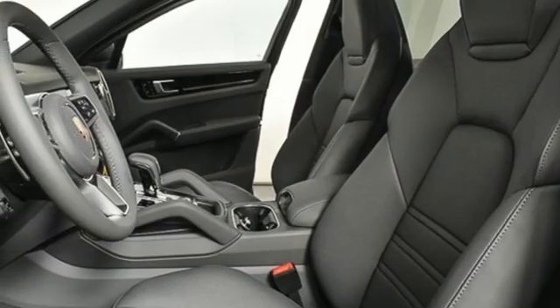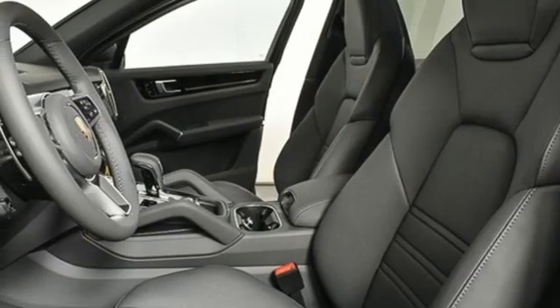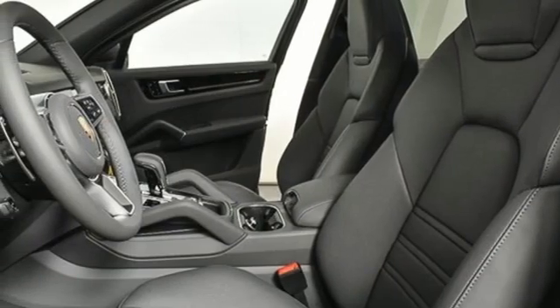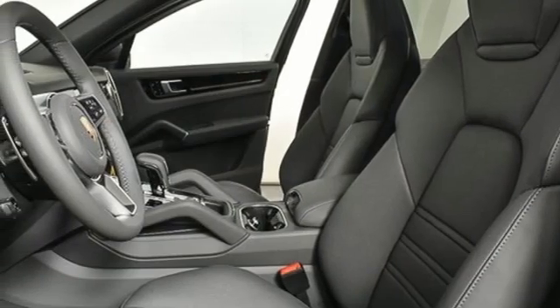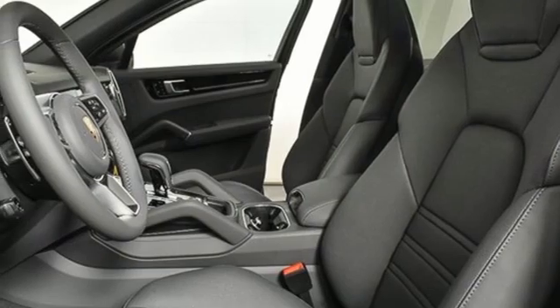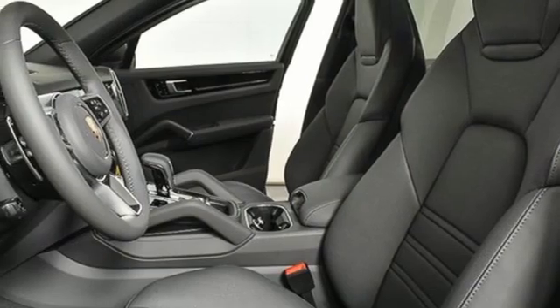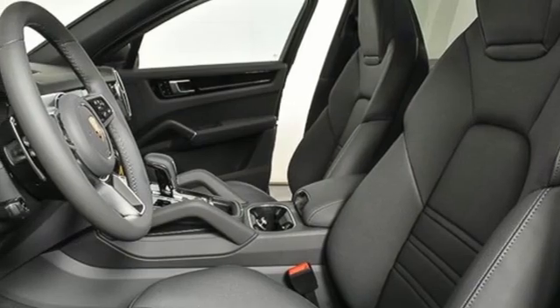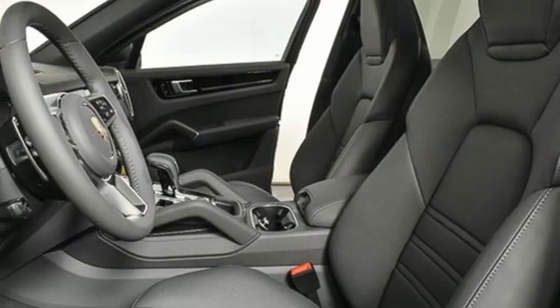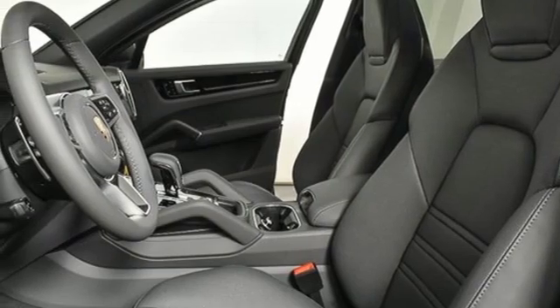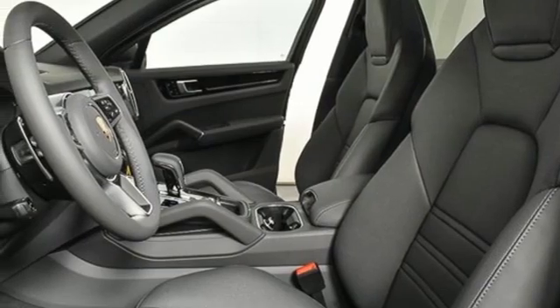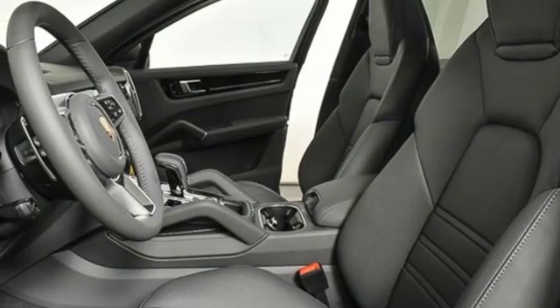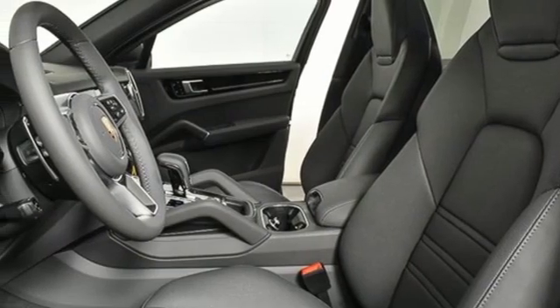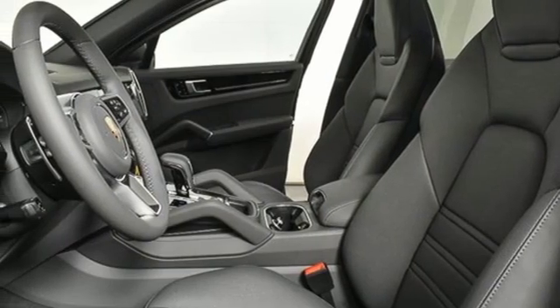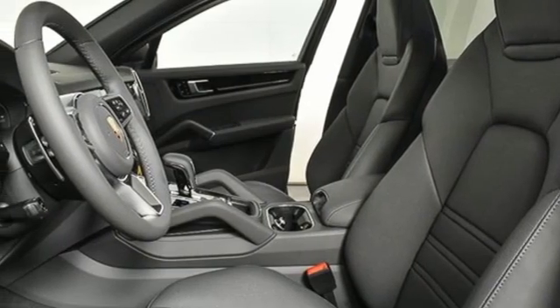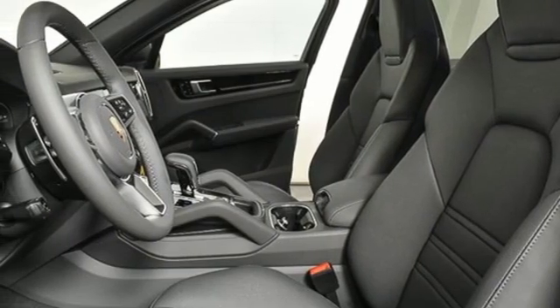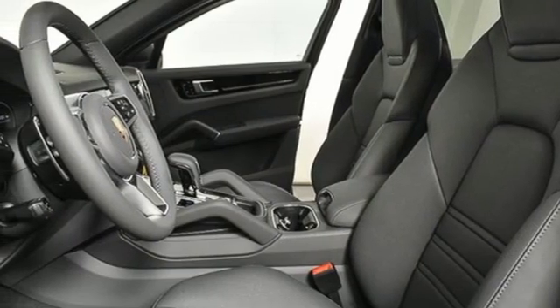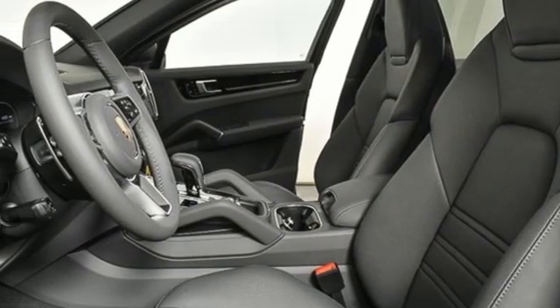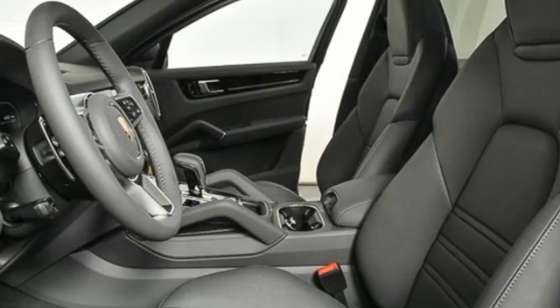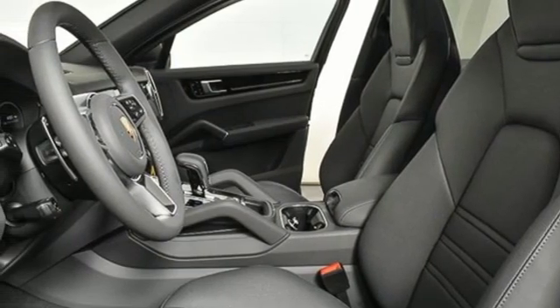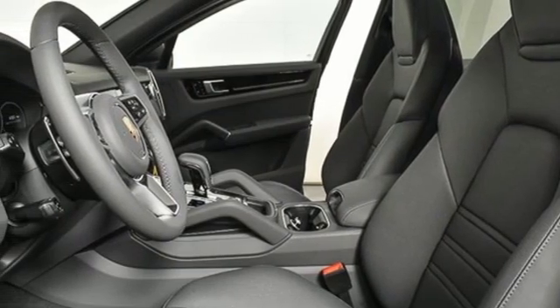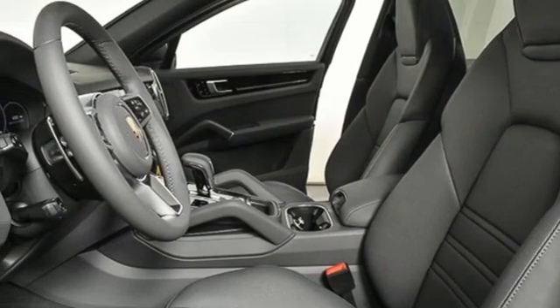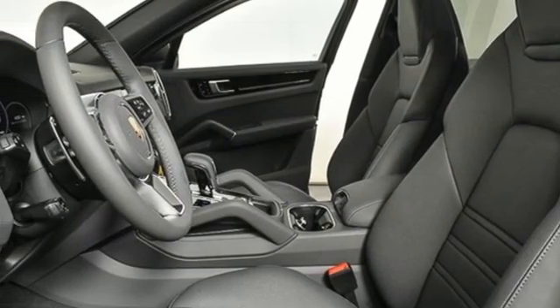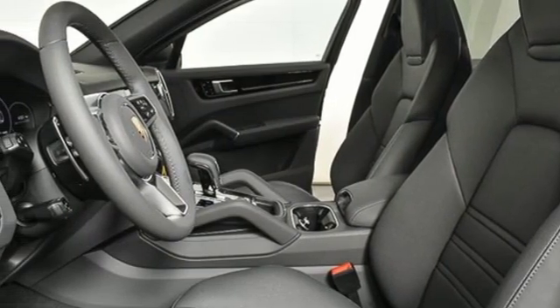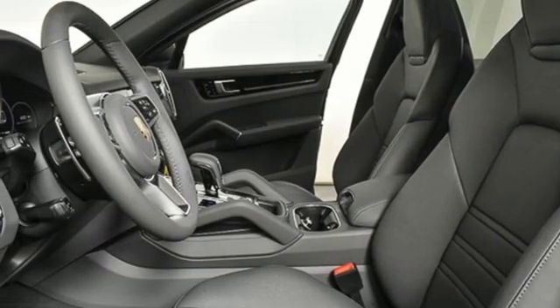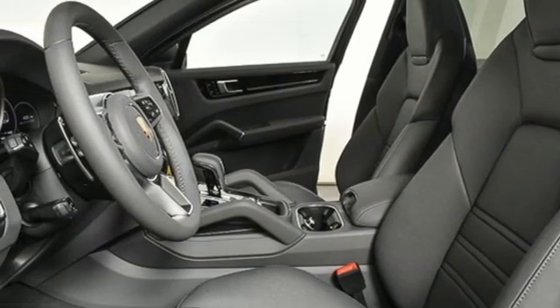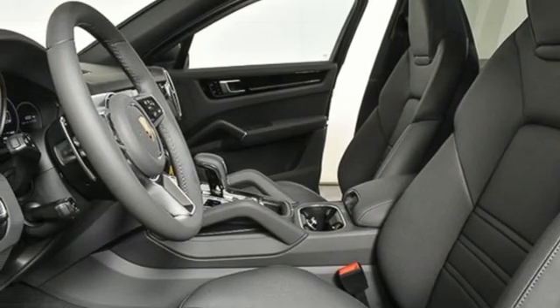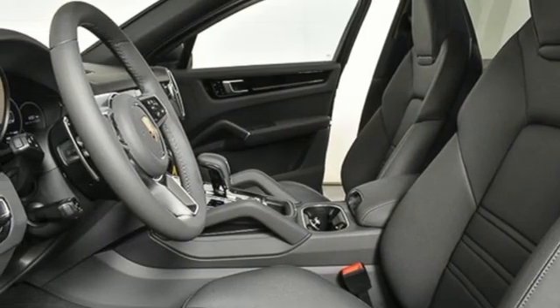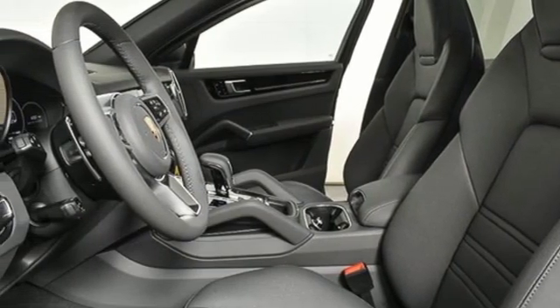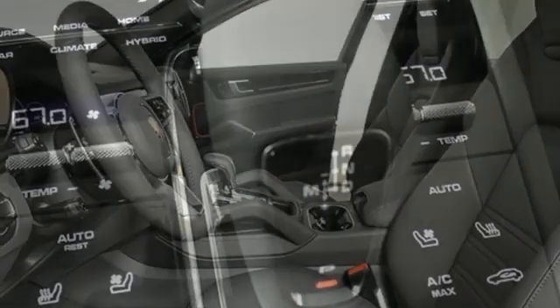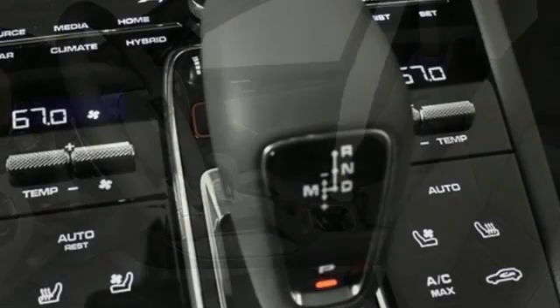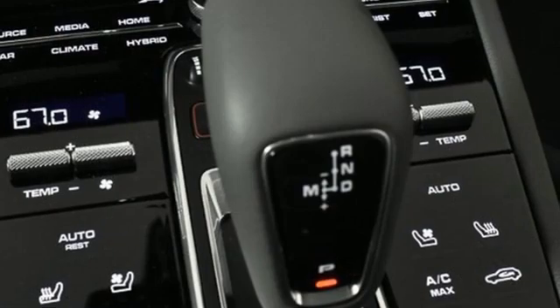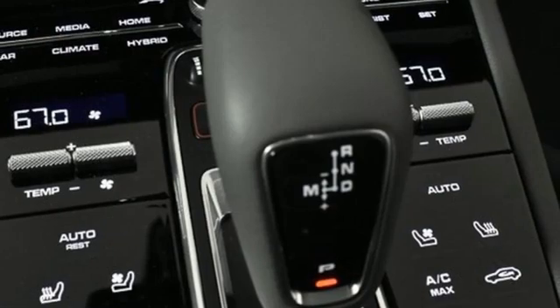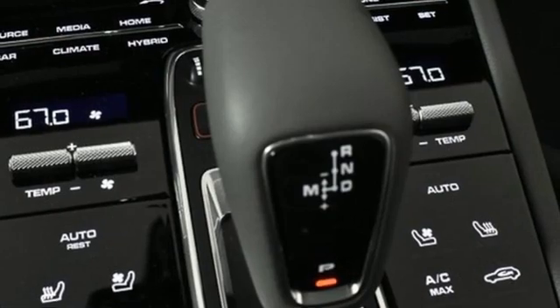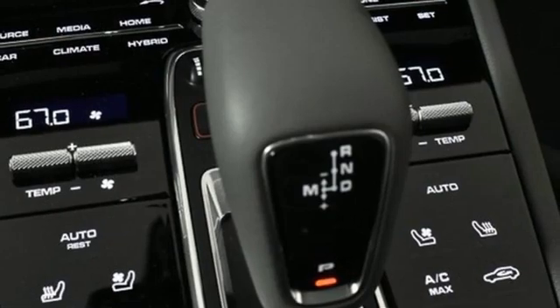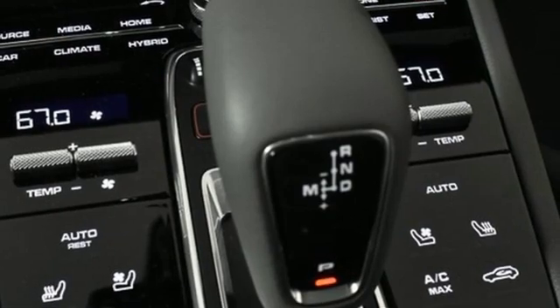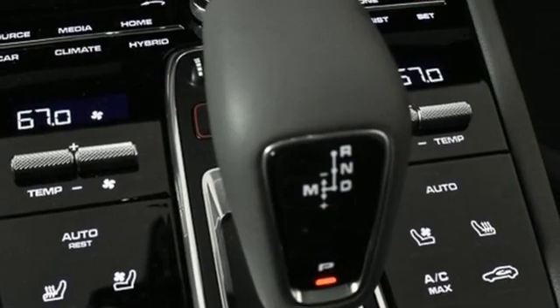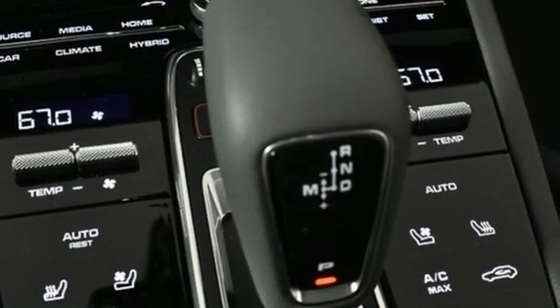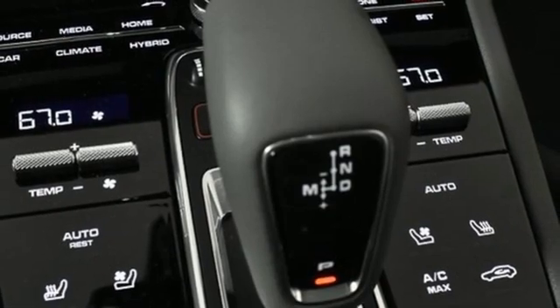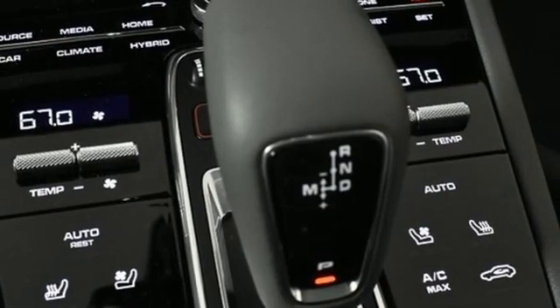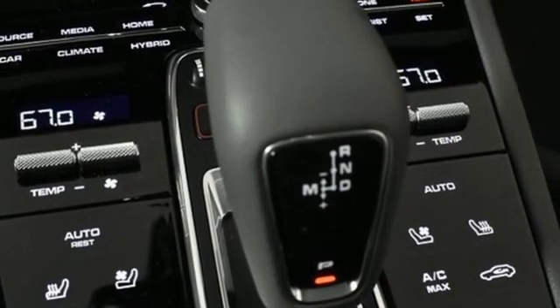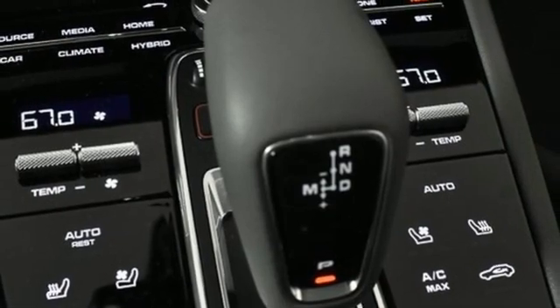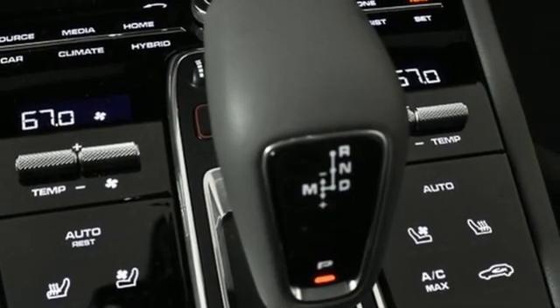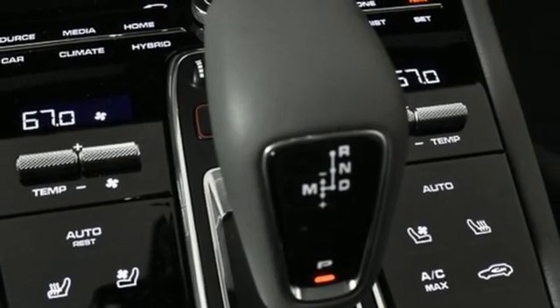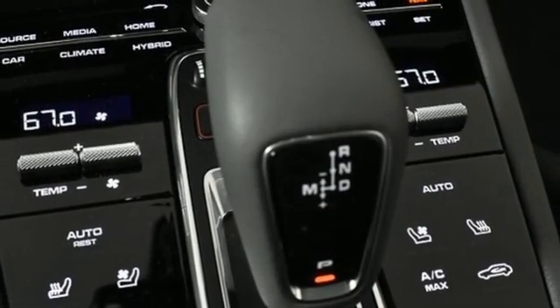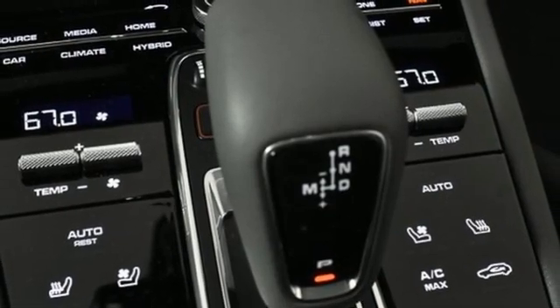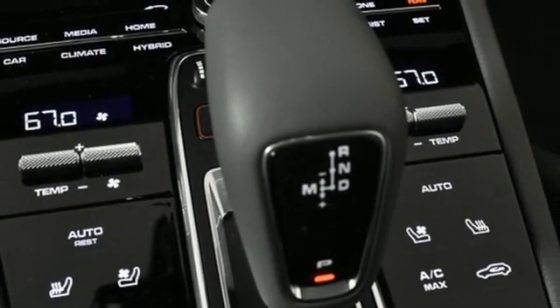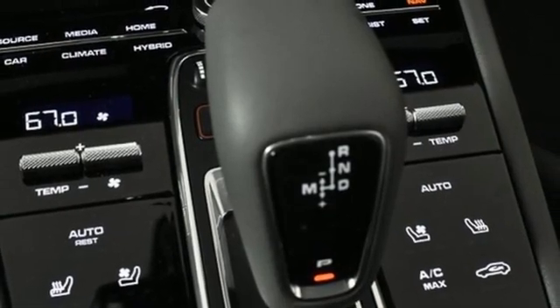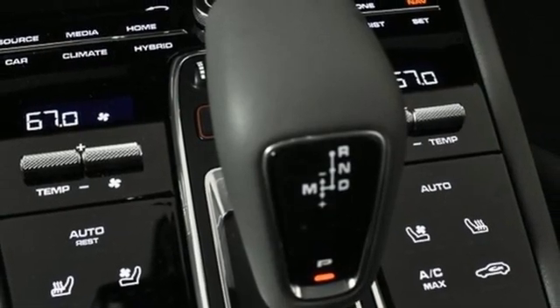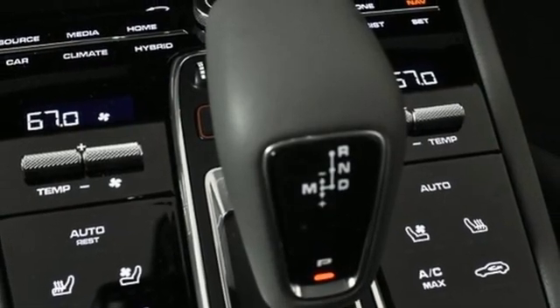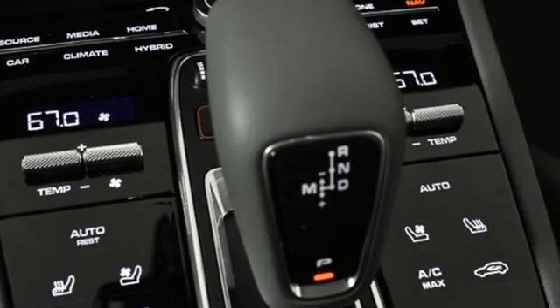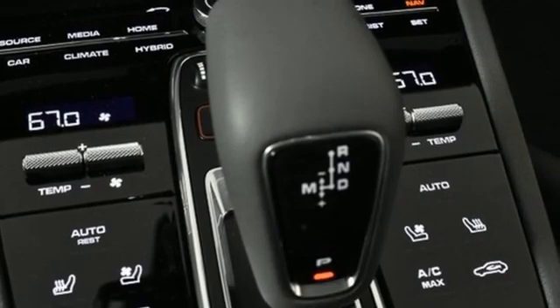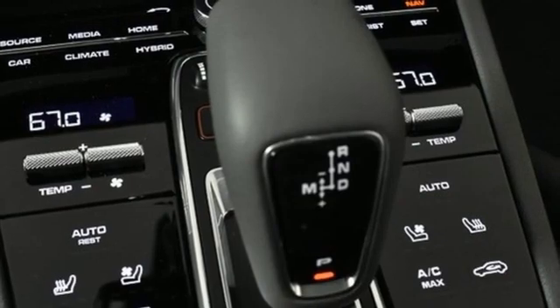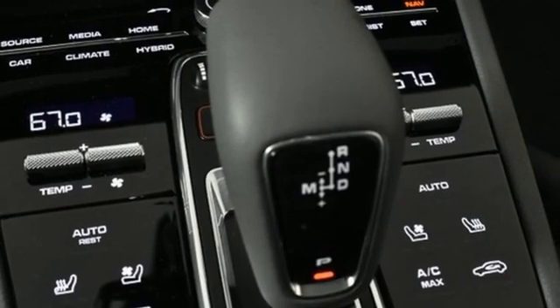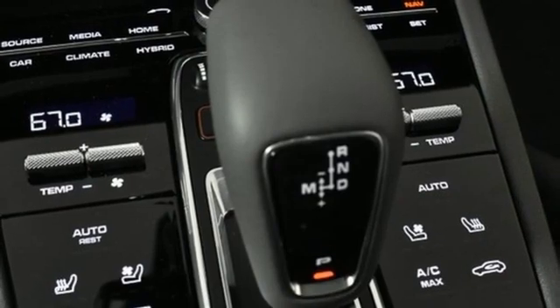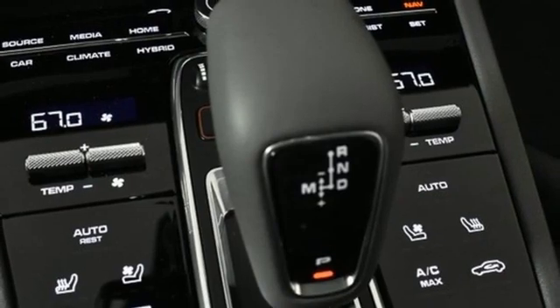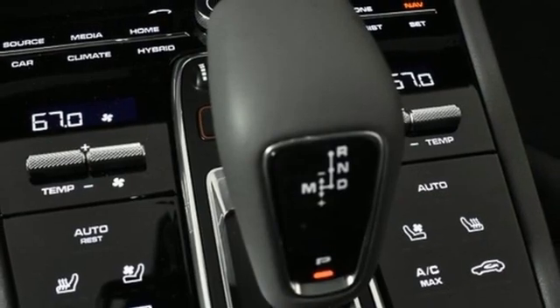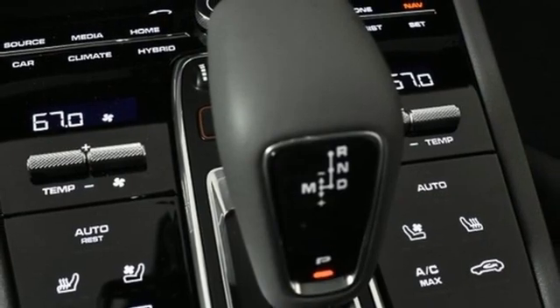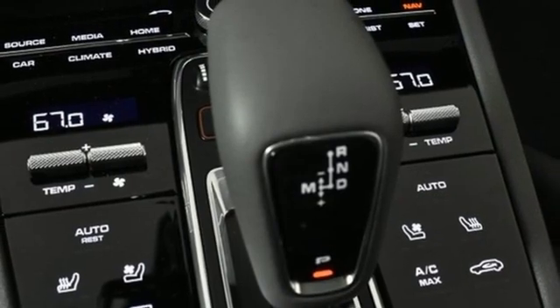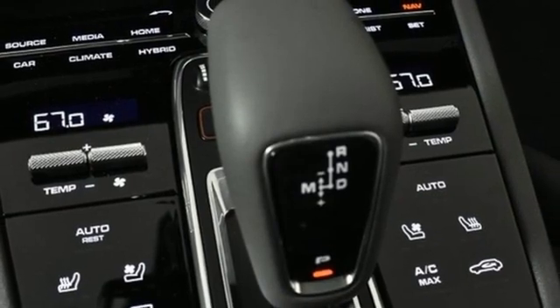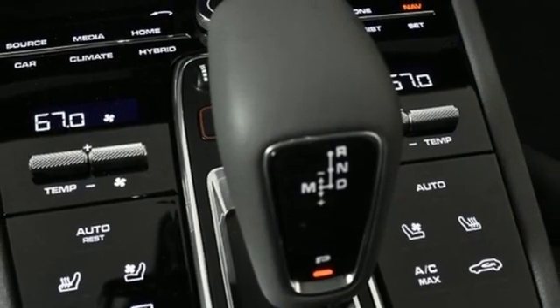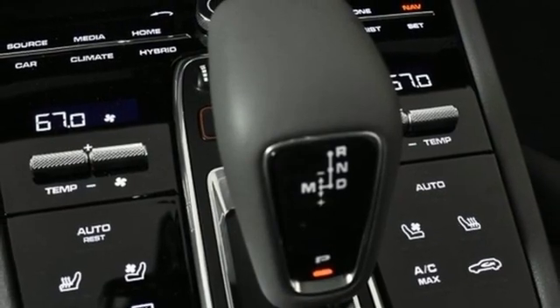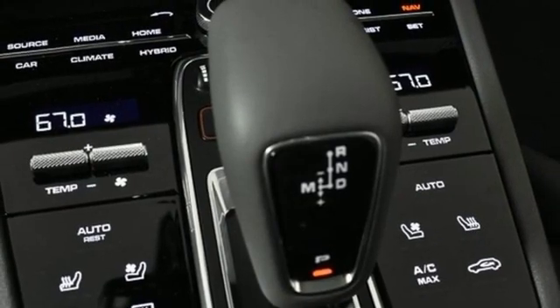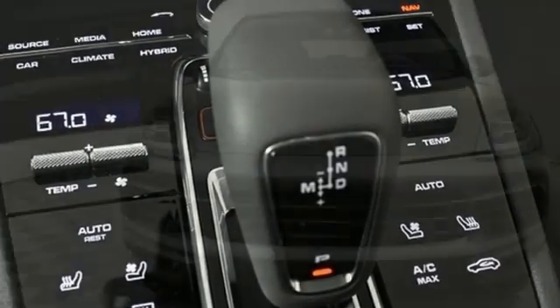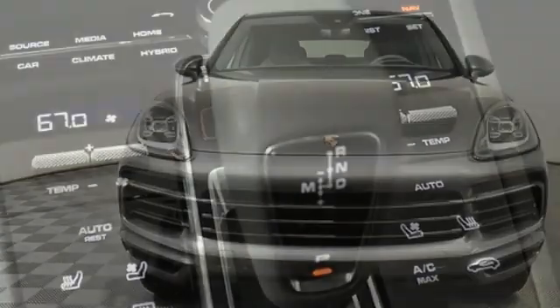Wi-Fi hotspot, cabin preconditioning, configurable instrument gauges, and intercooled turbo V6 engine.